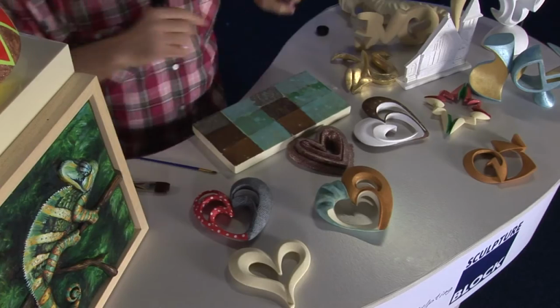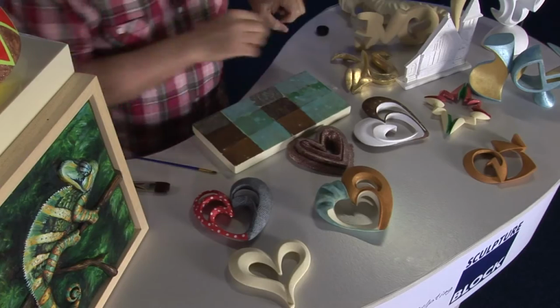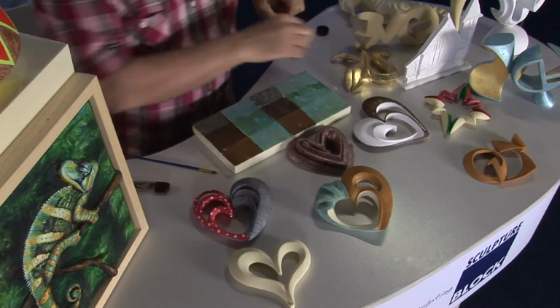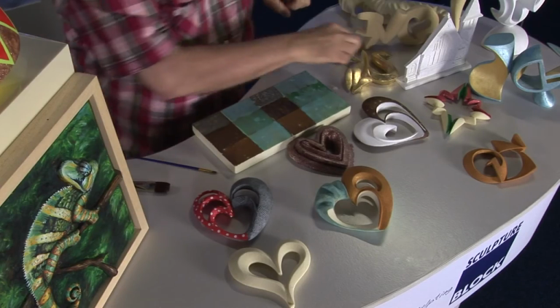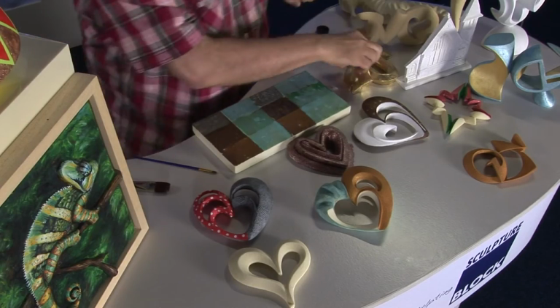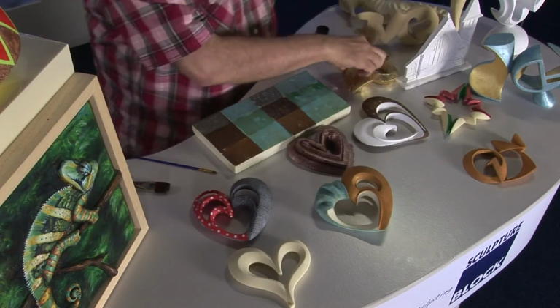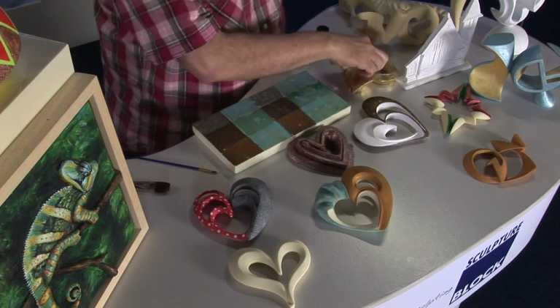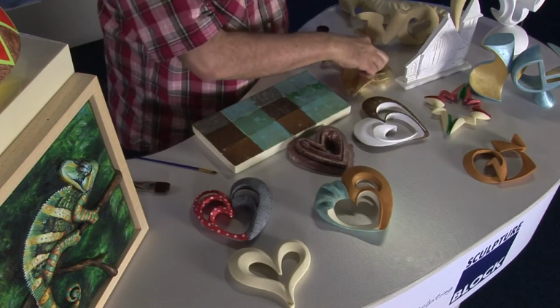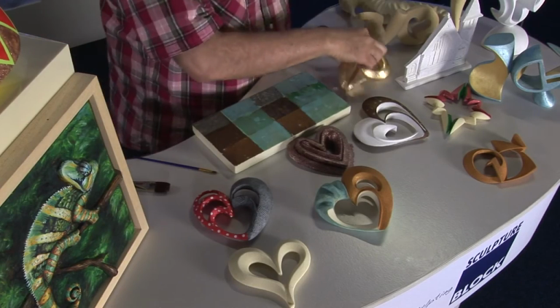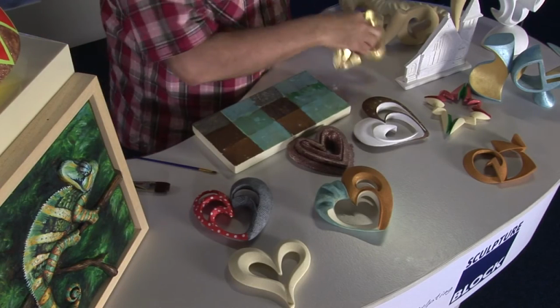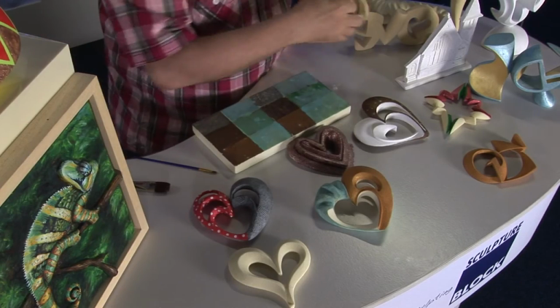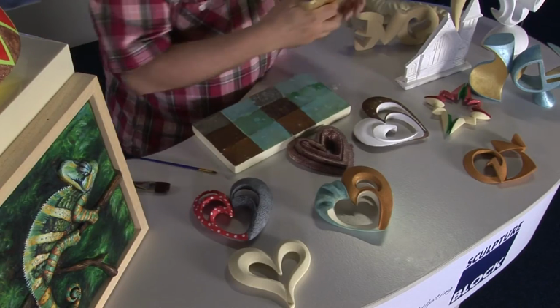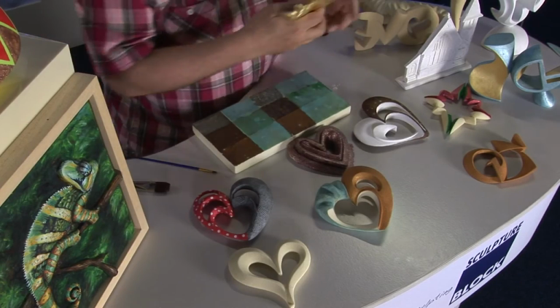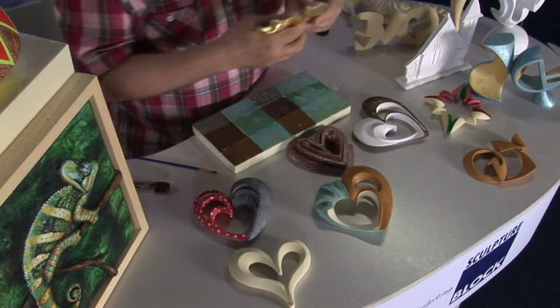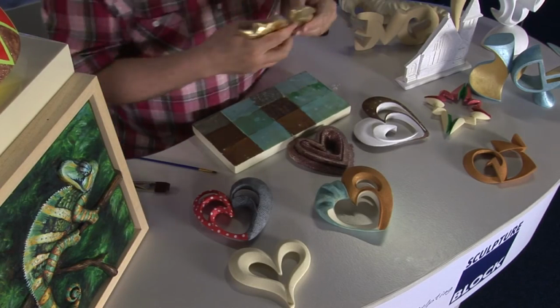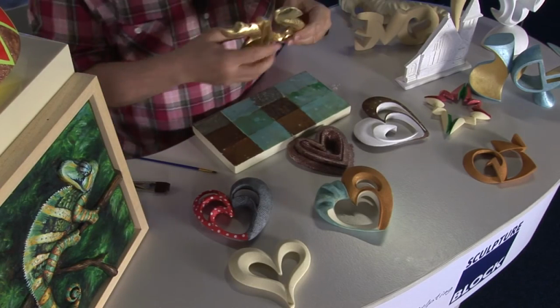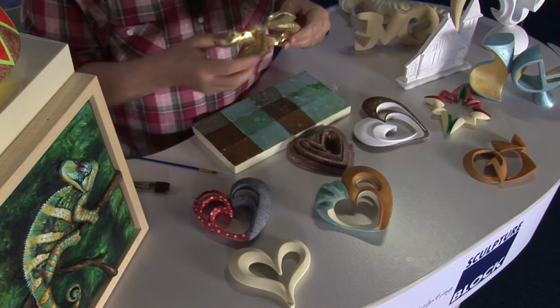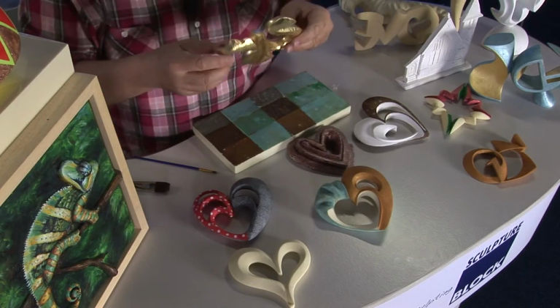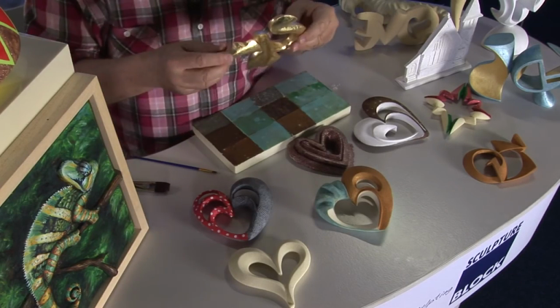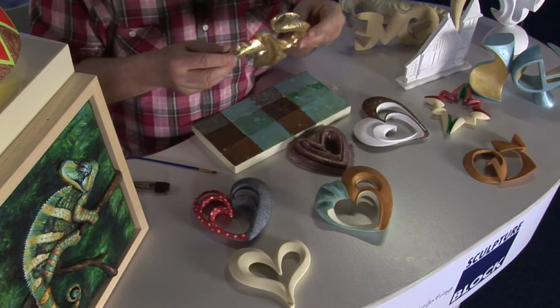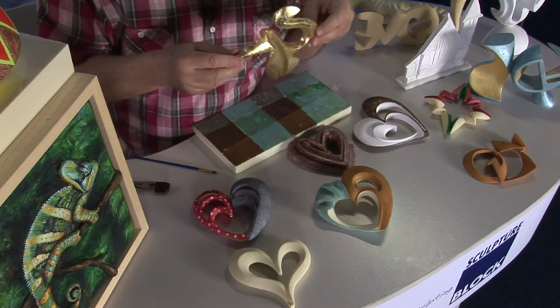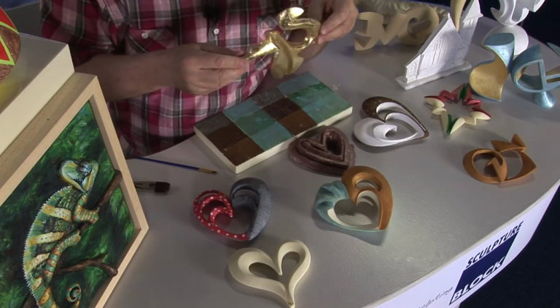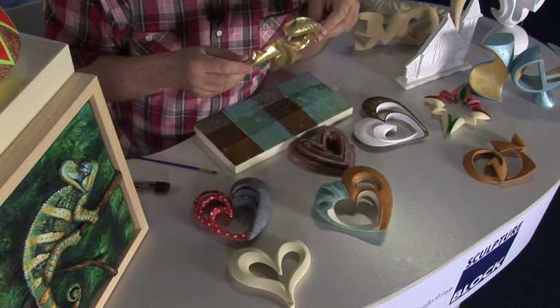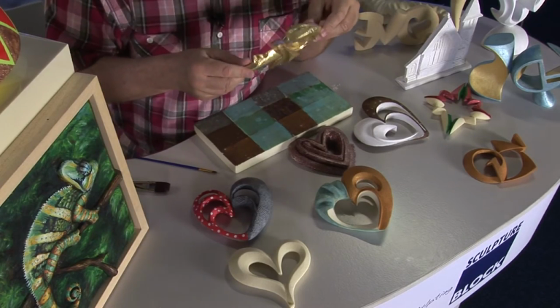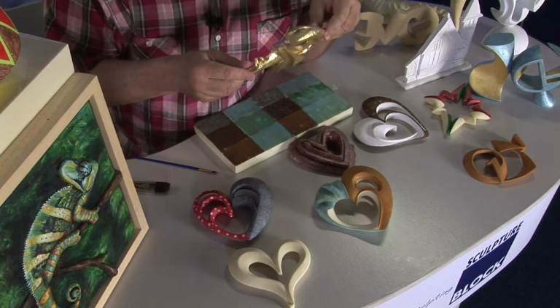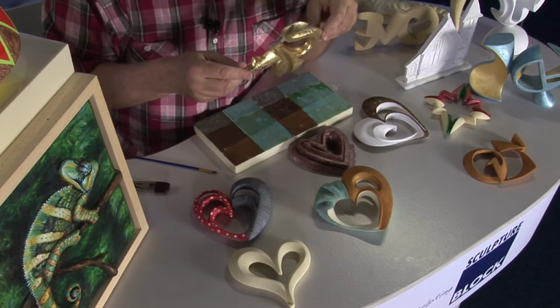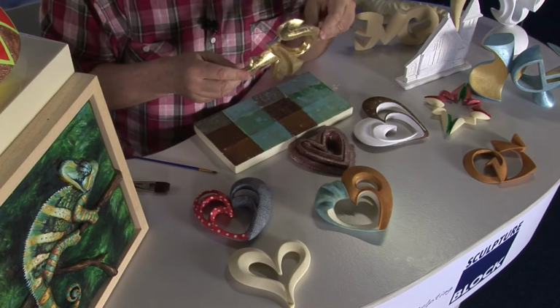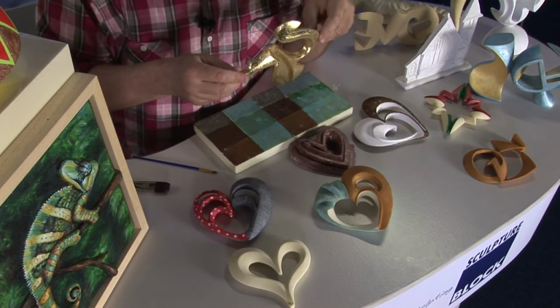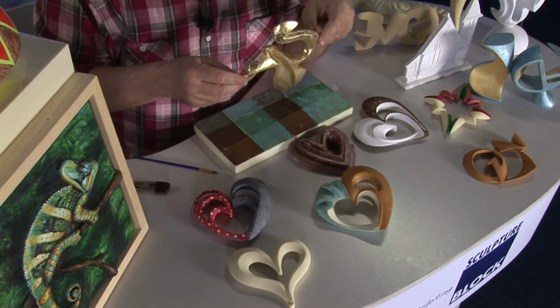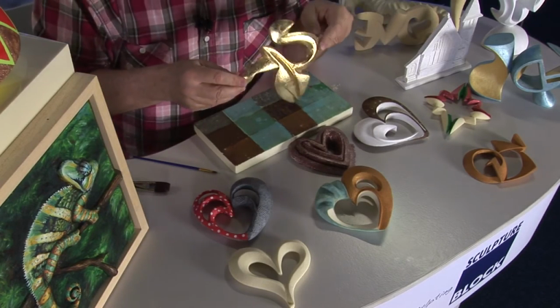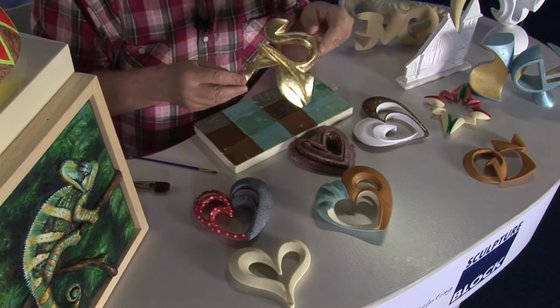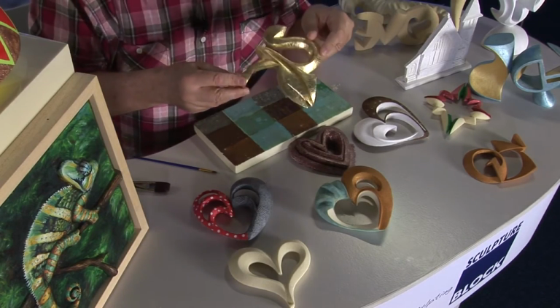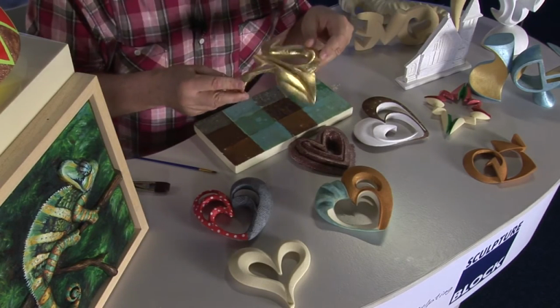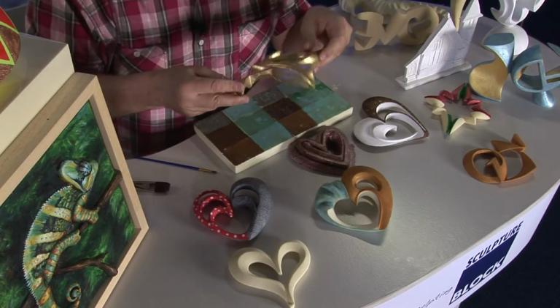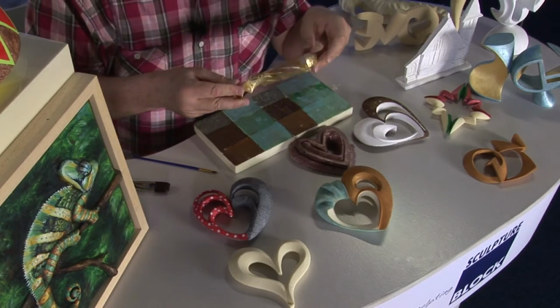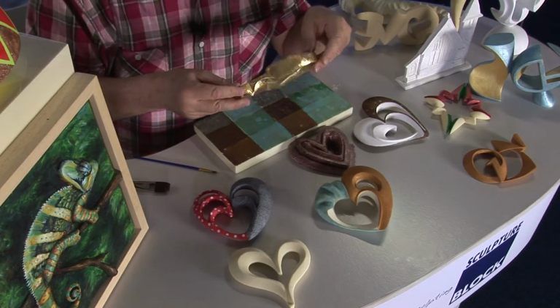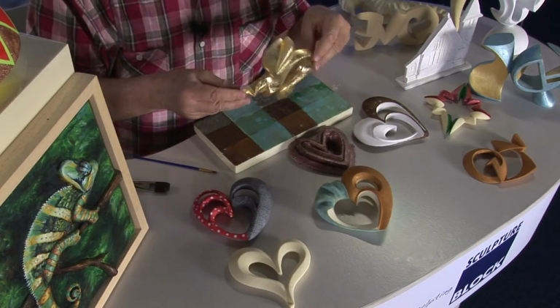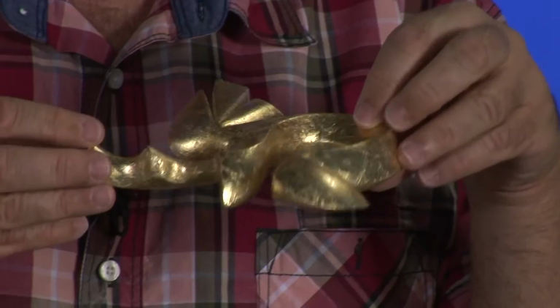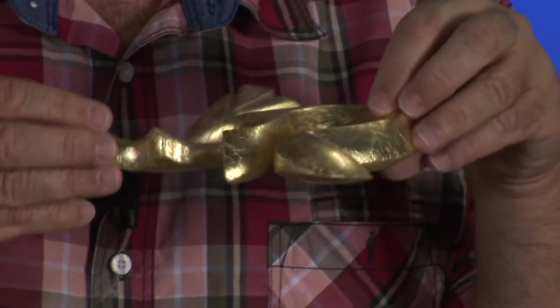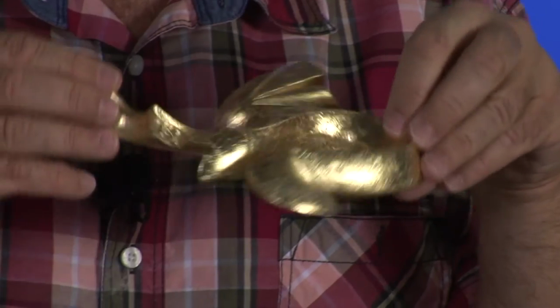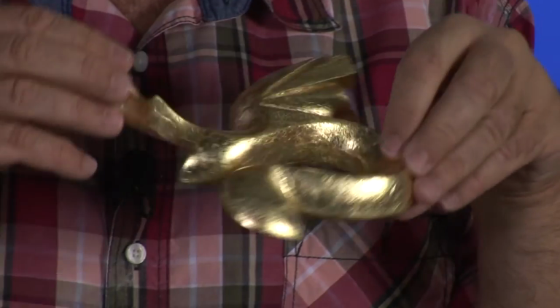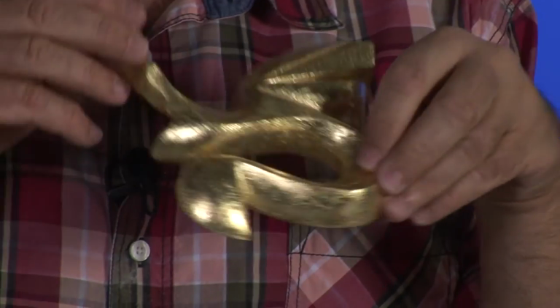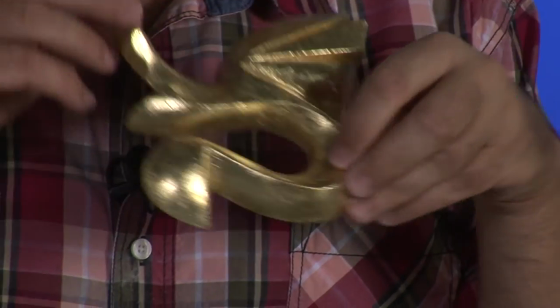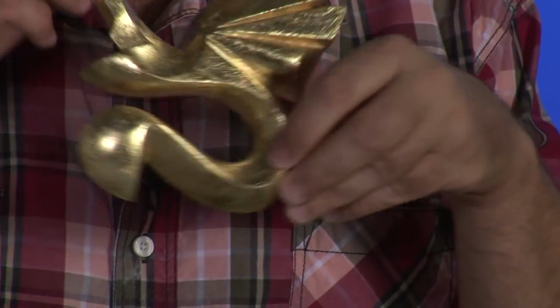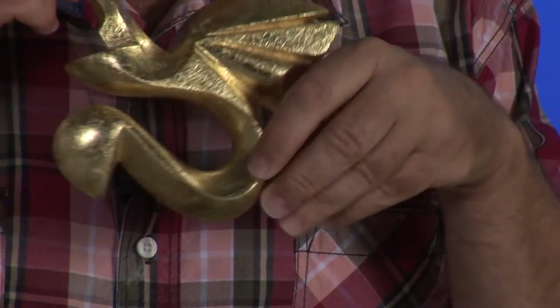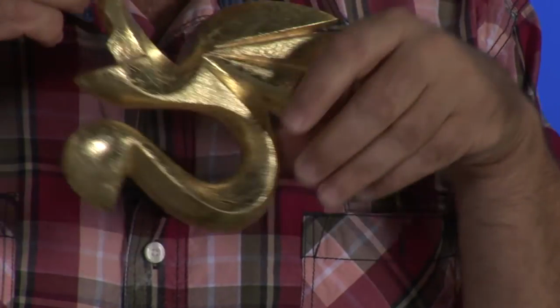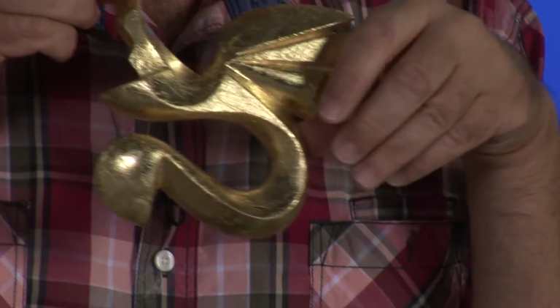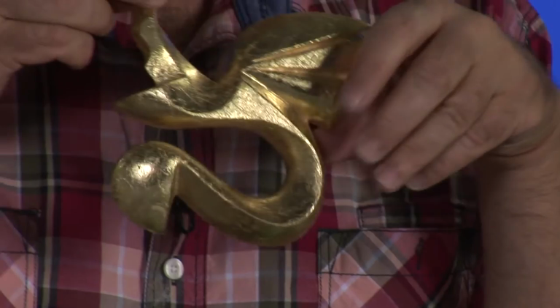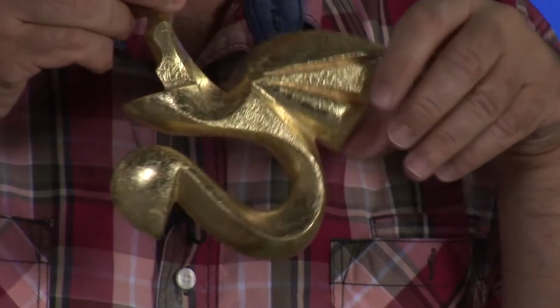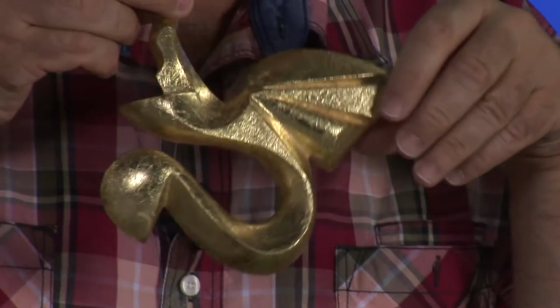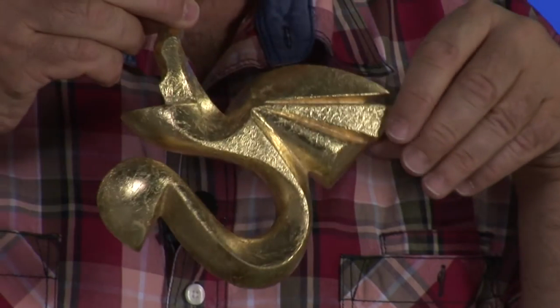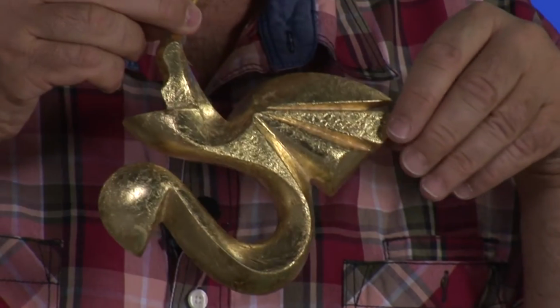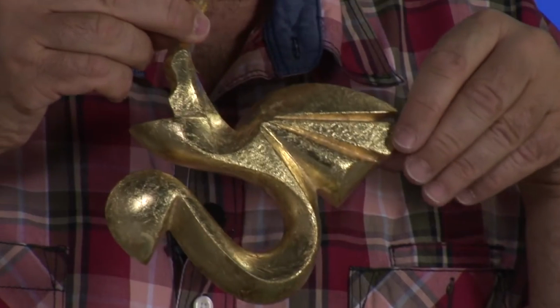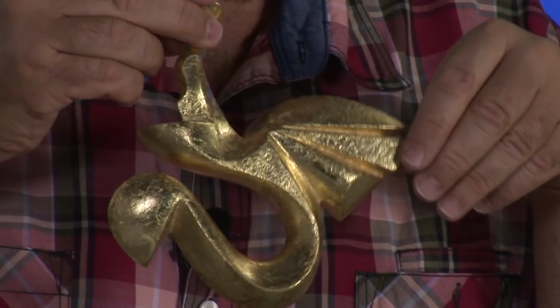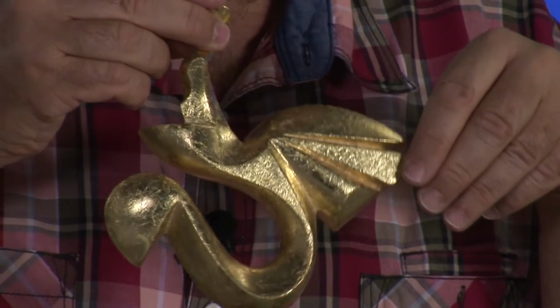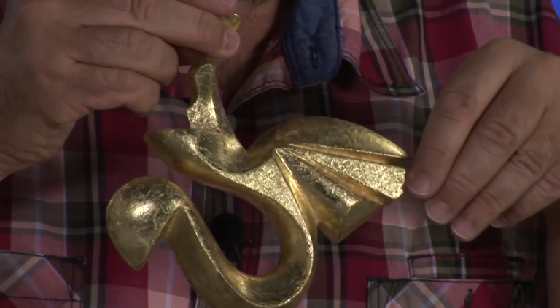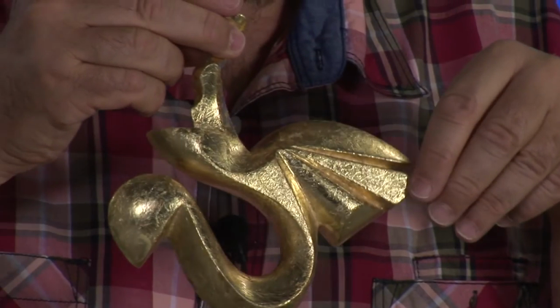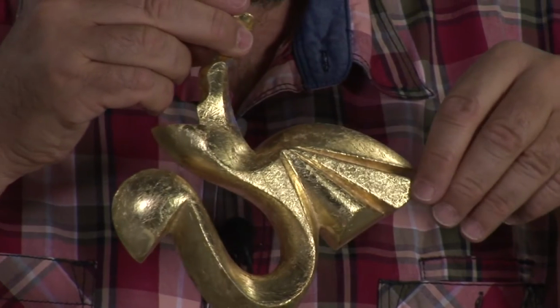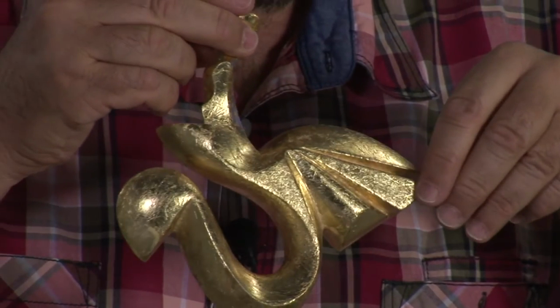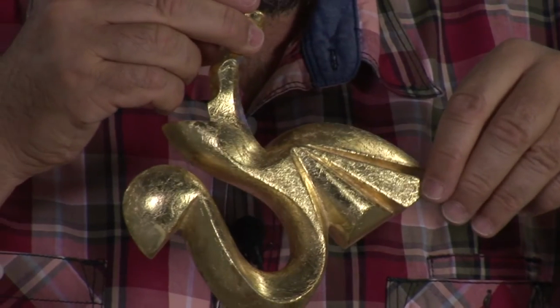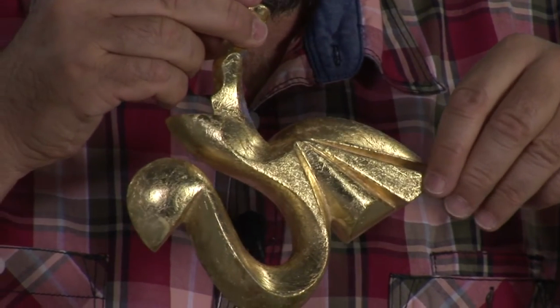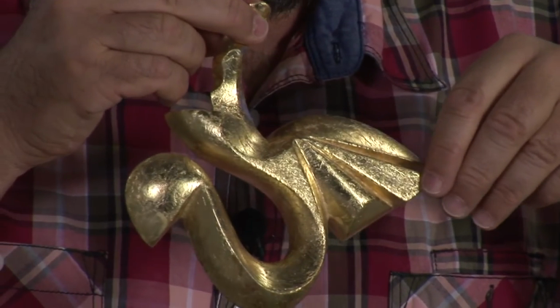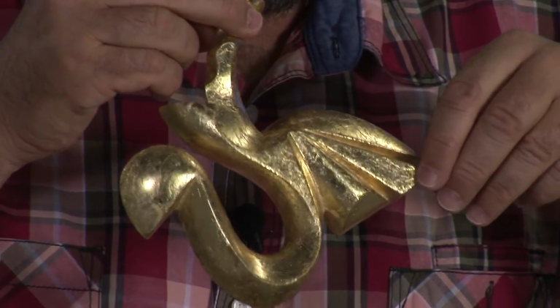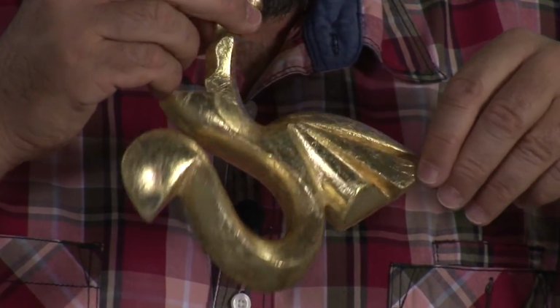Last but not least, you can use a wonderful gold leaf on top, which gives it that exclusive finish.